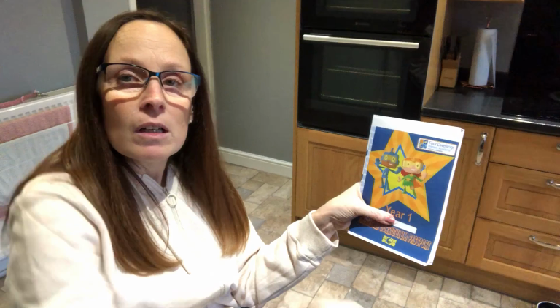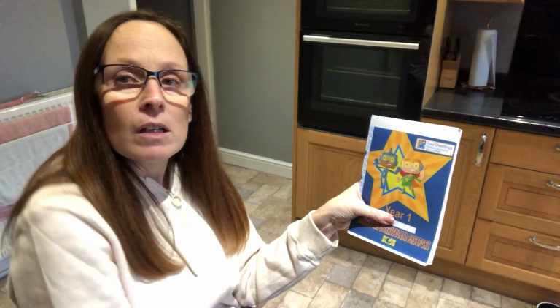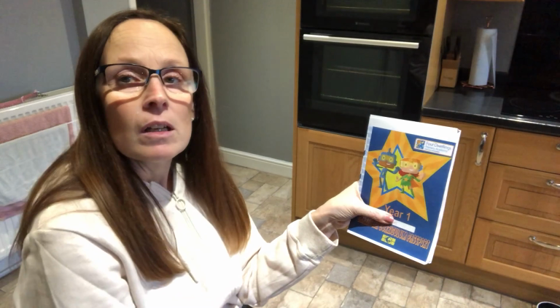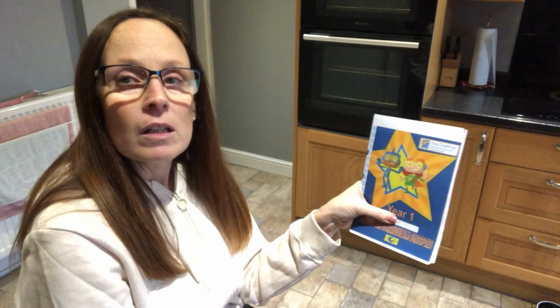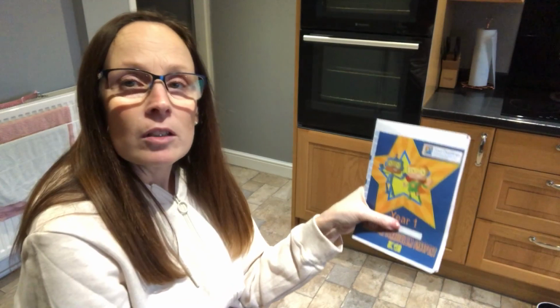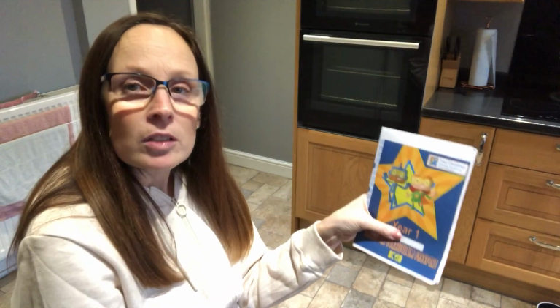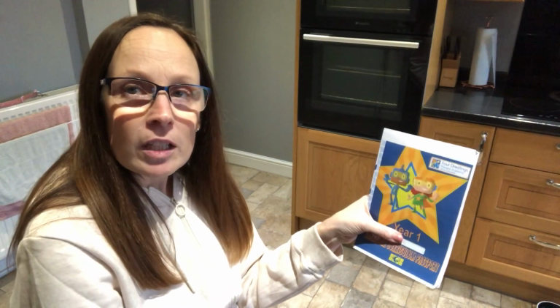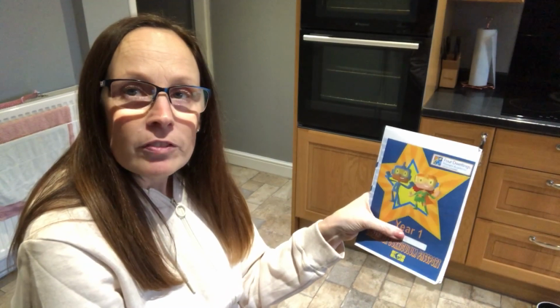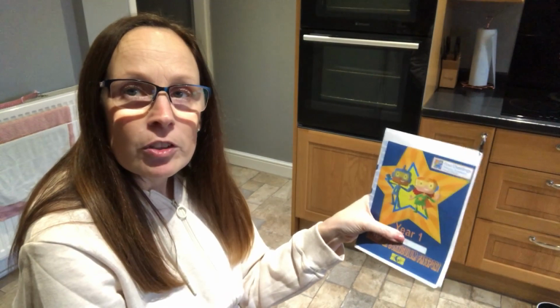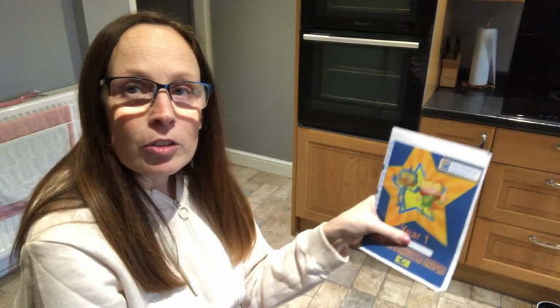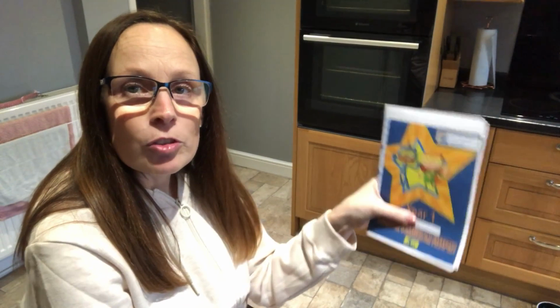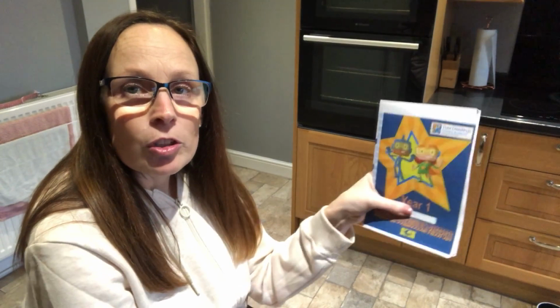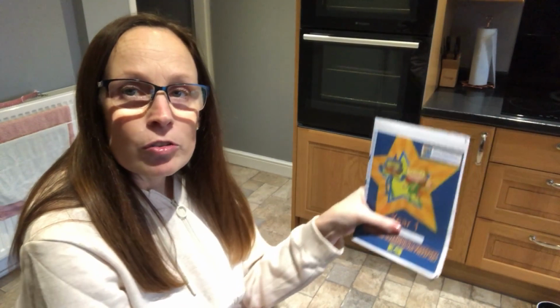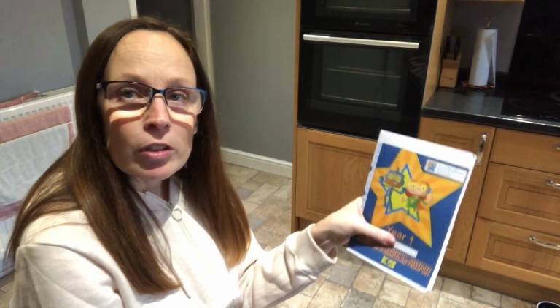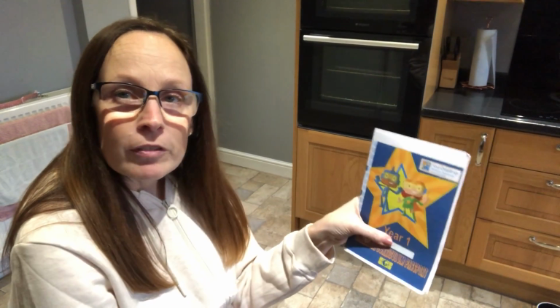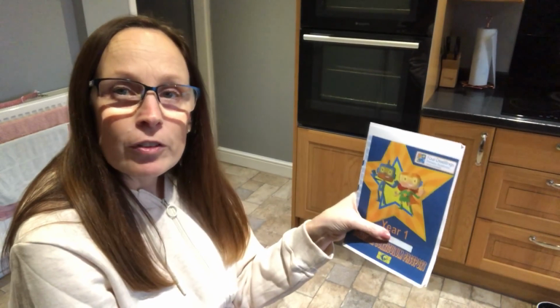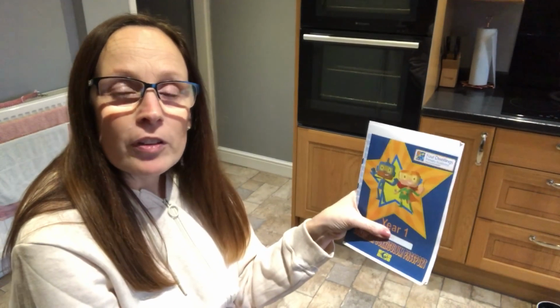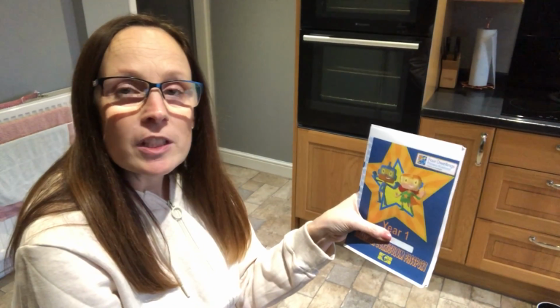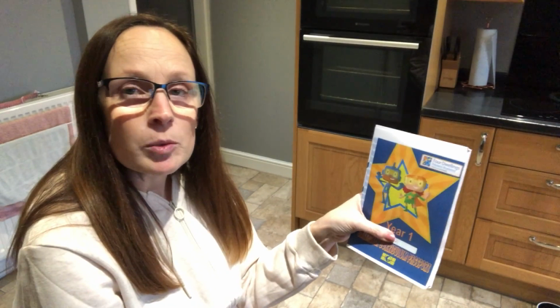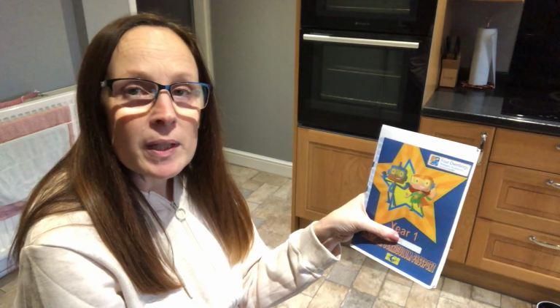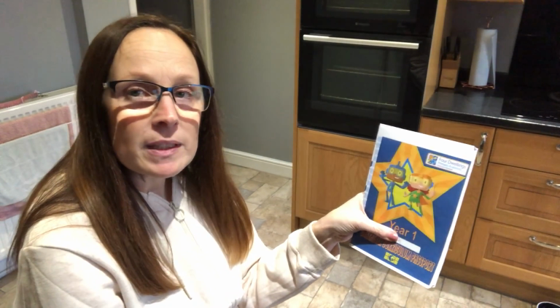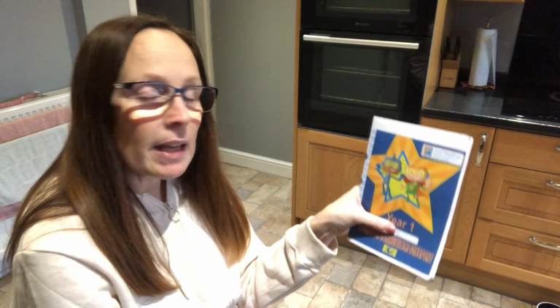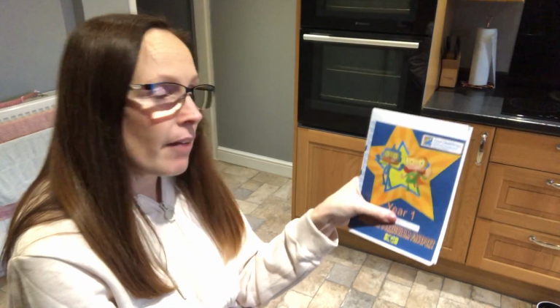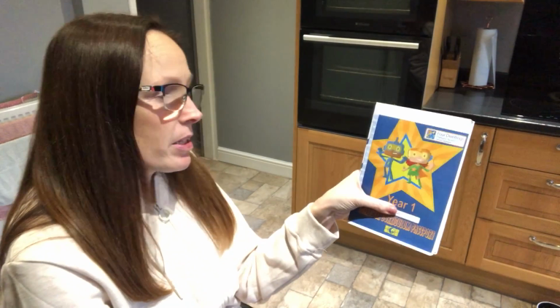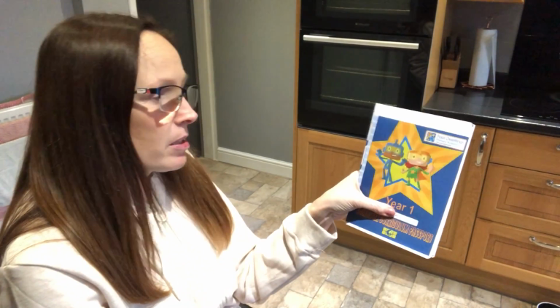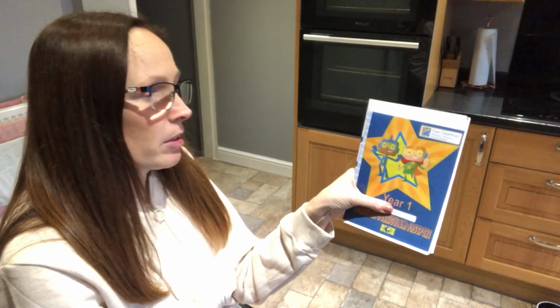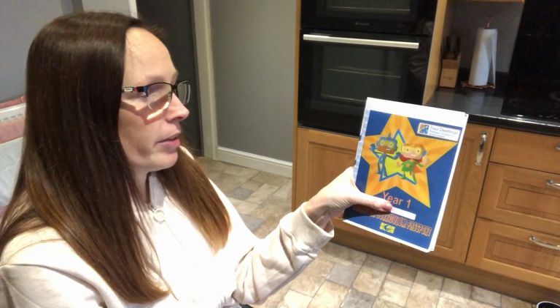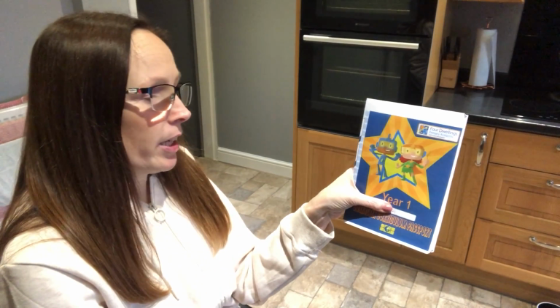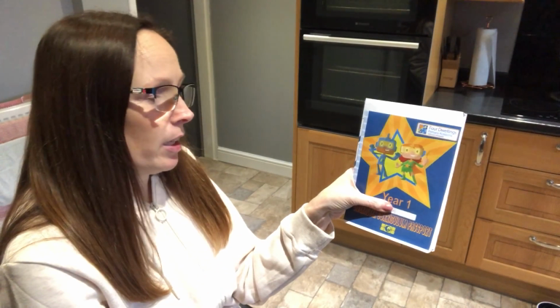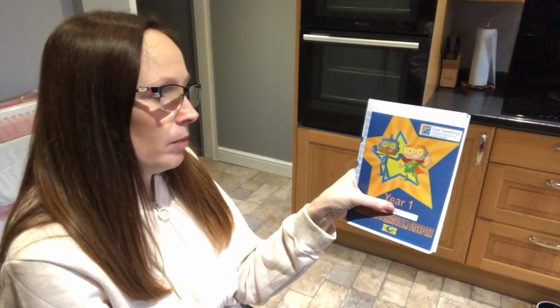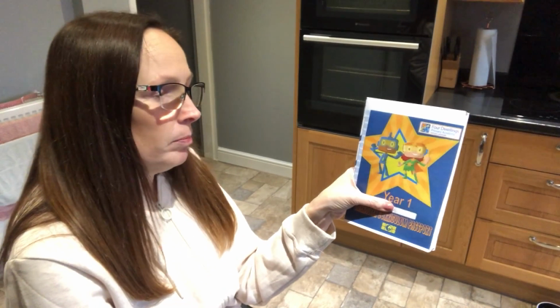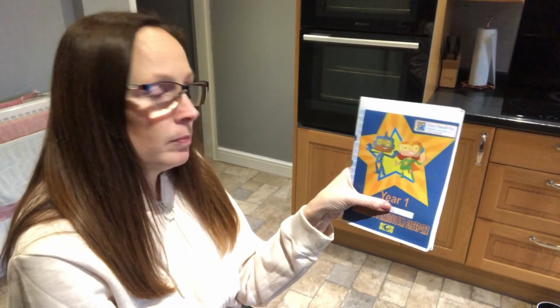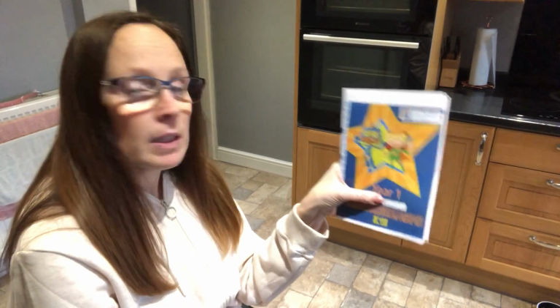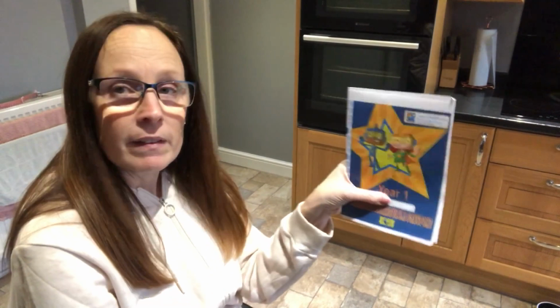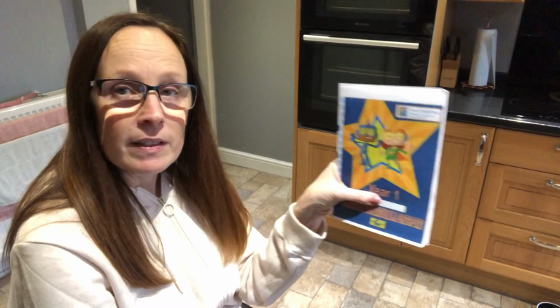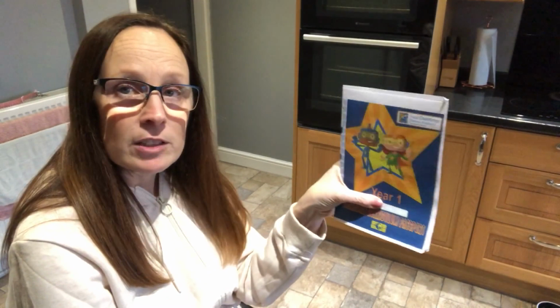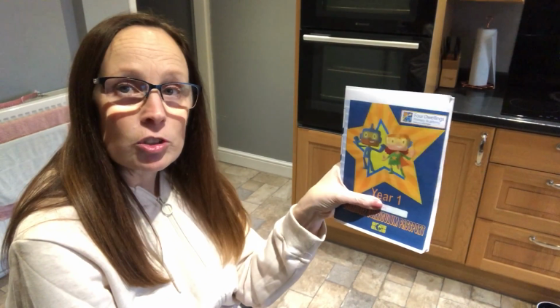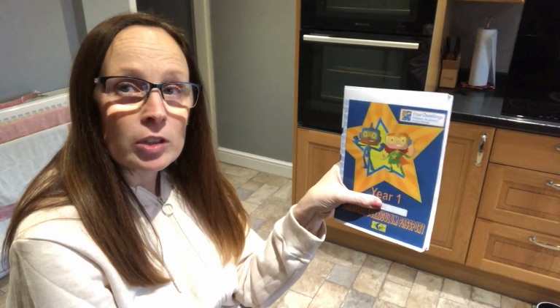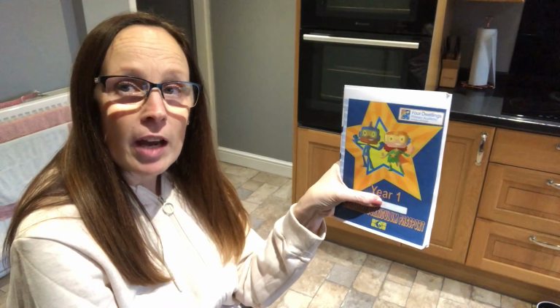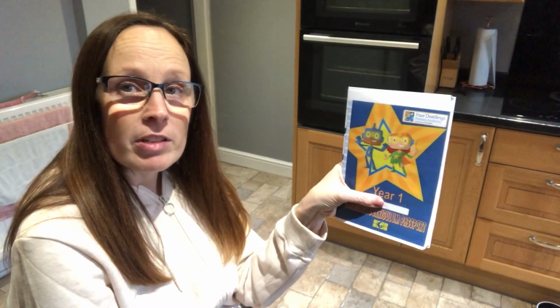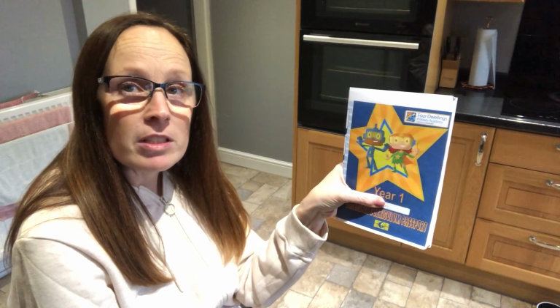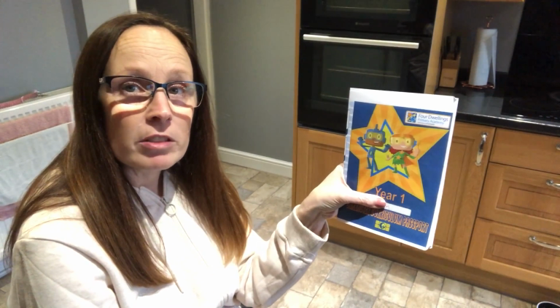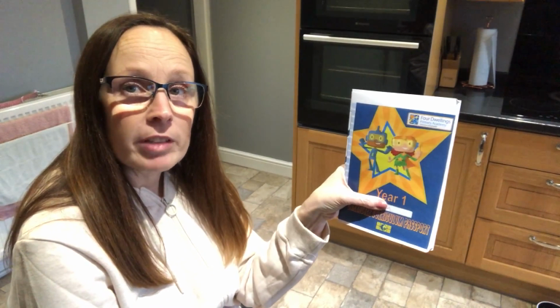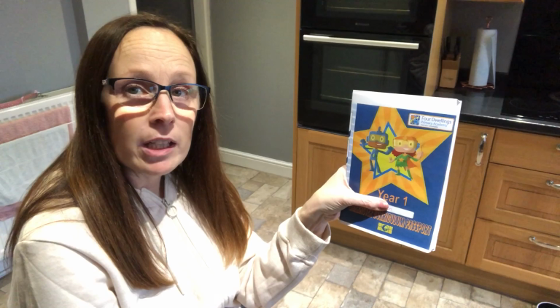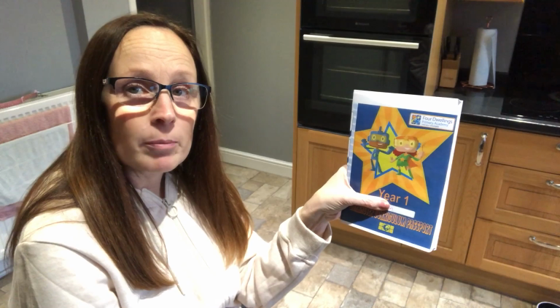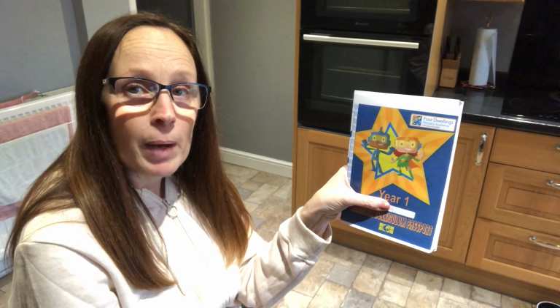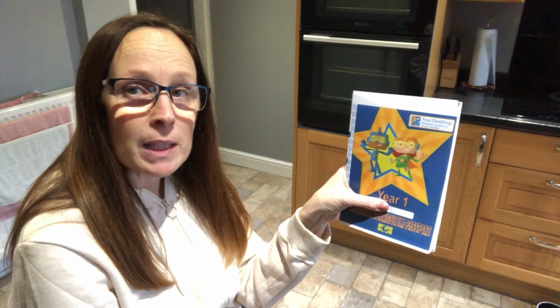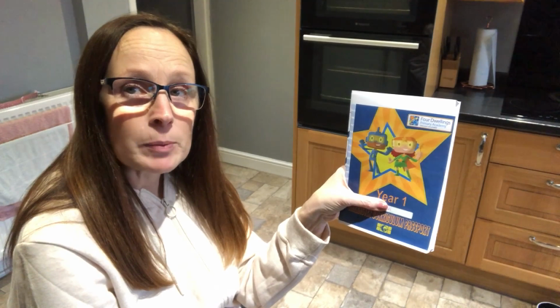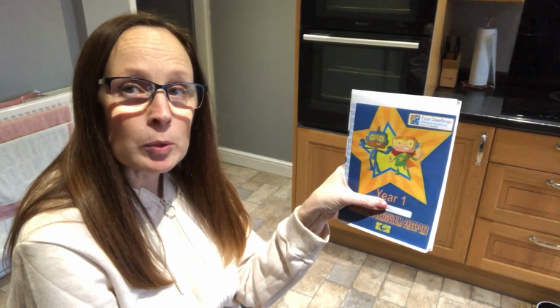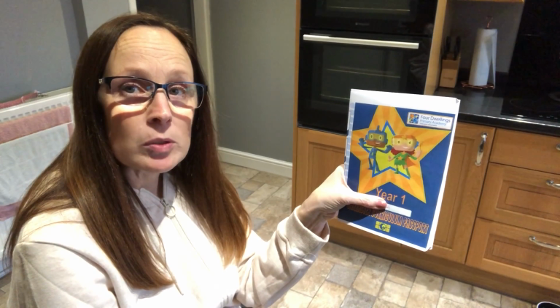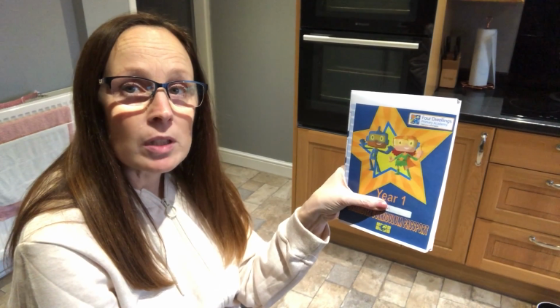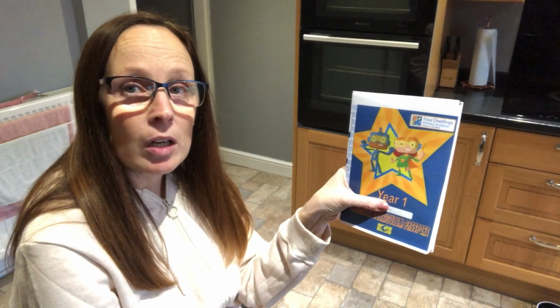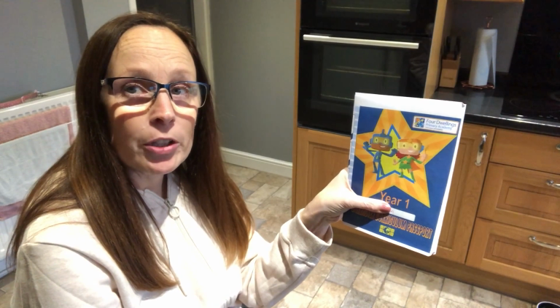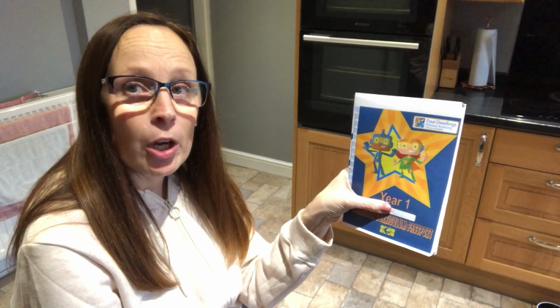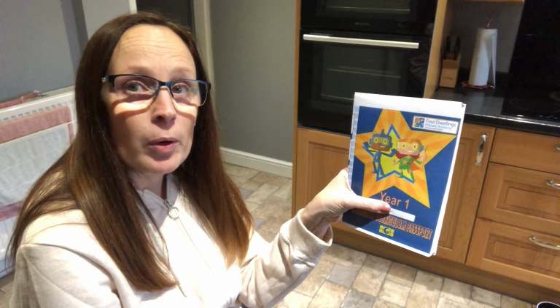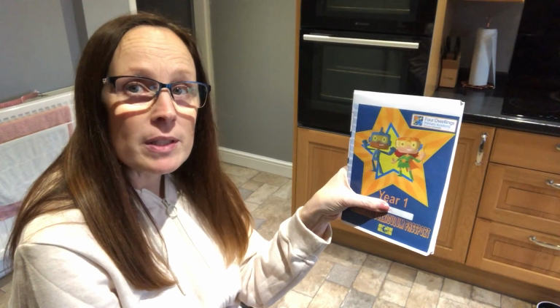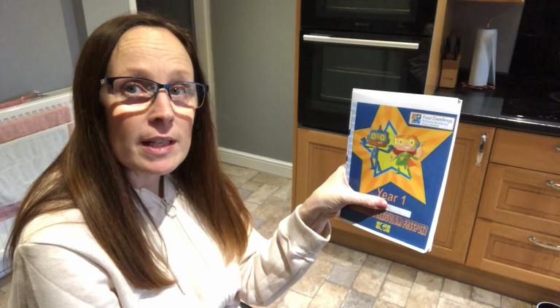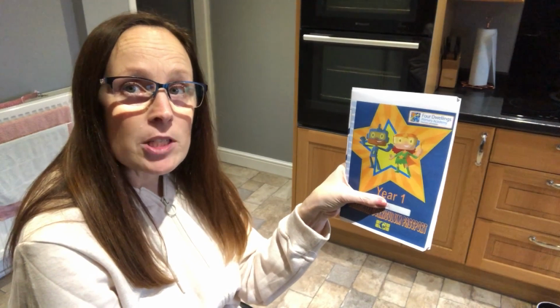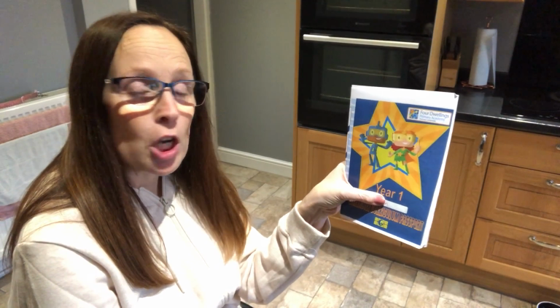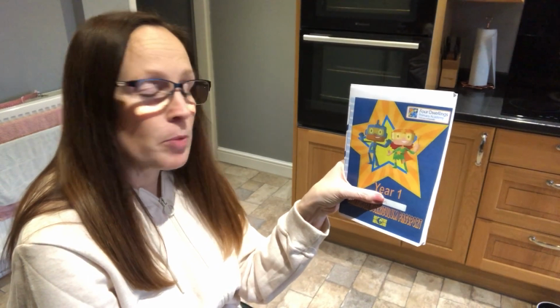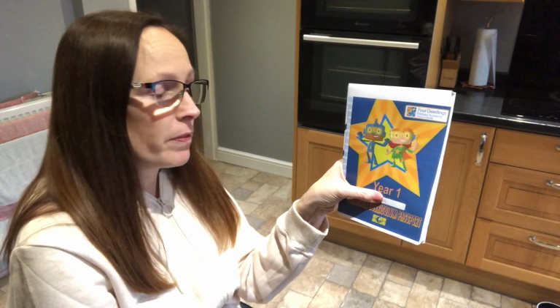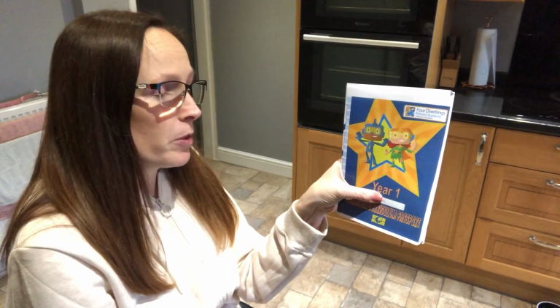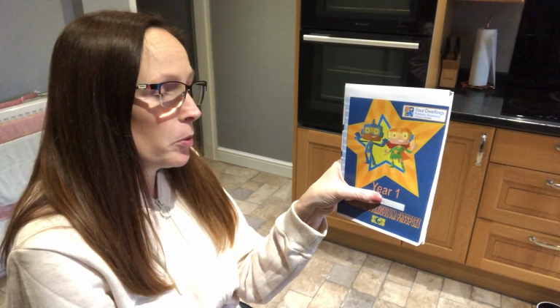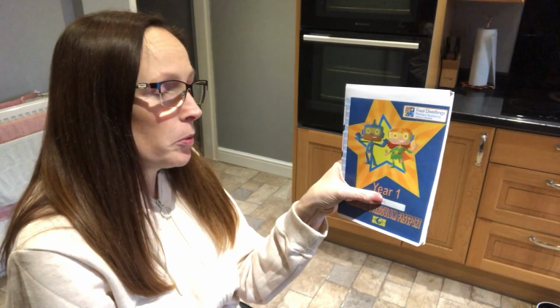Good afternoon children. For this week's character curriculum, this is your character curriculum passport that I know I sent home with you all.